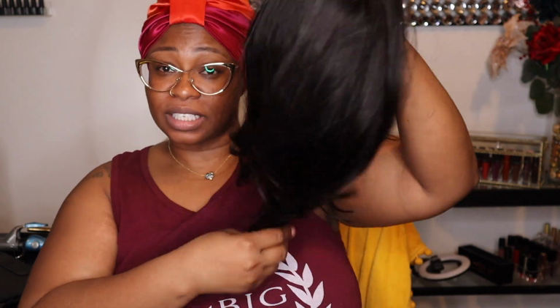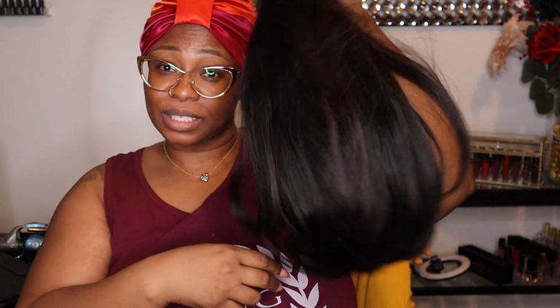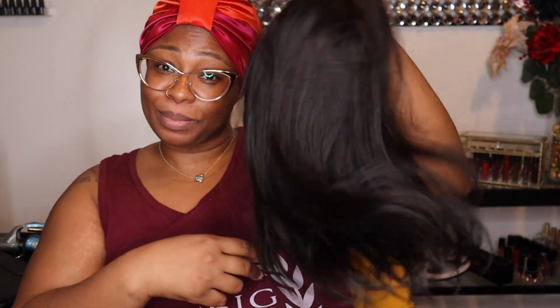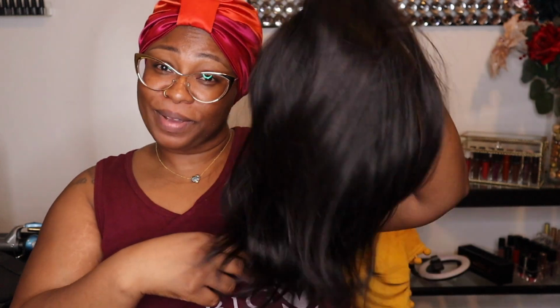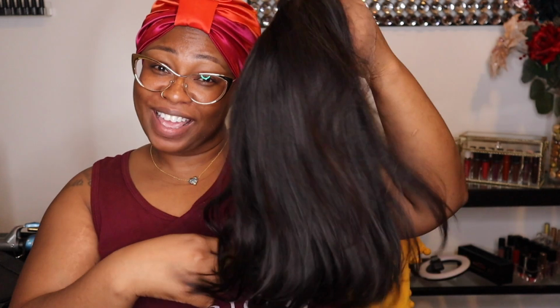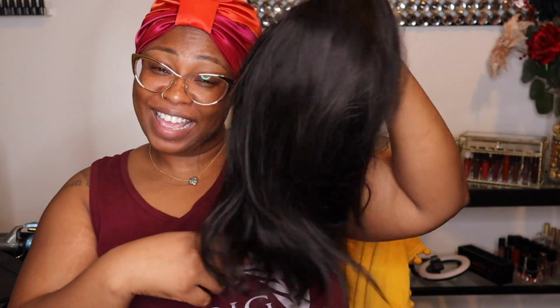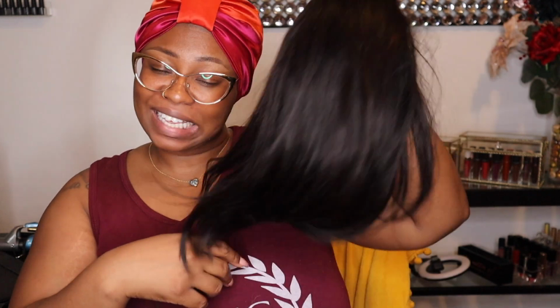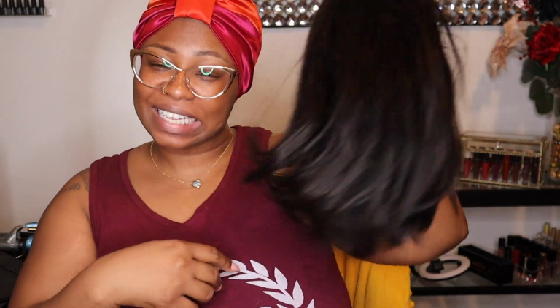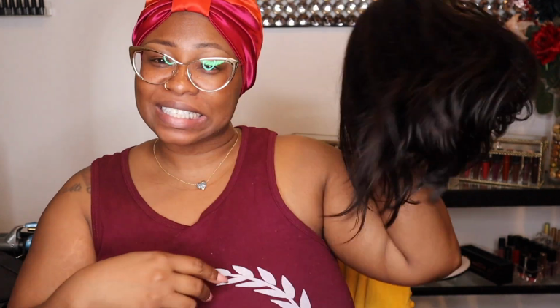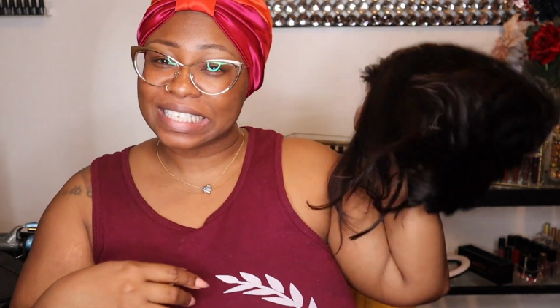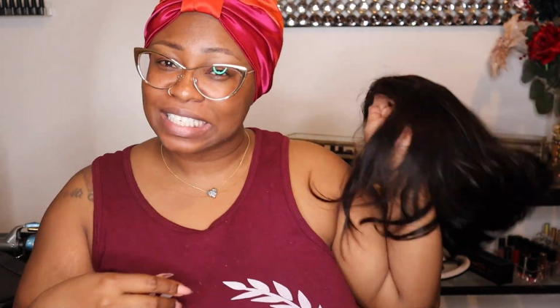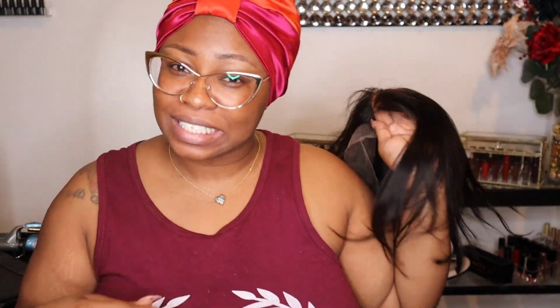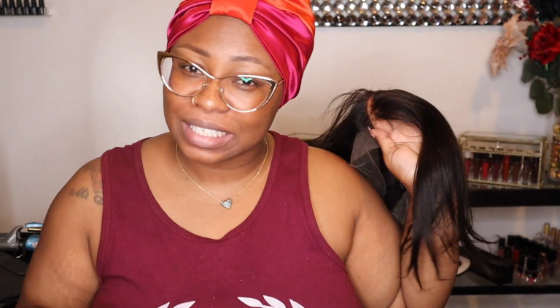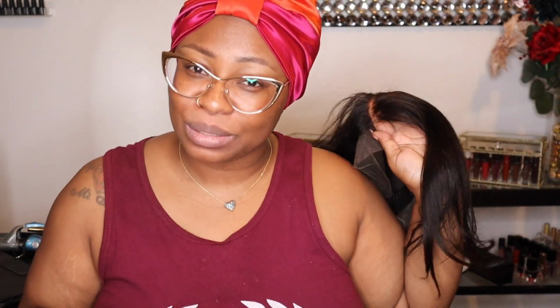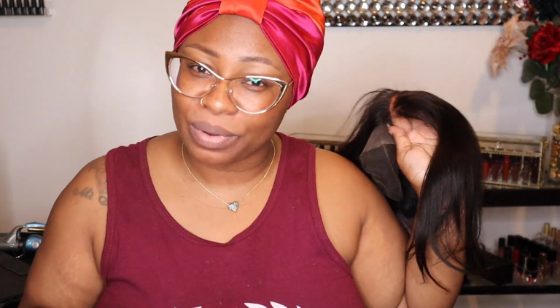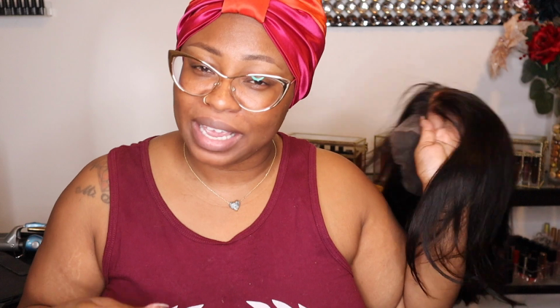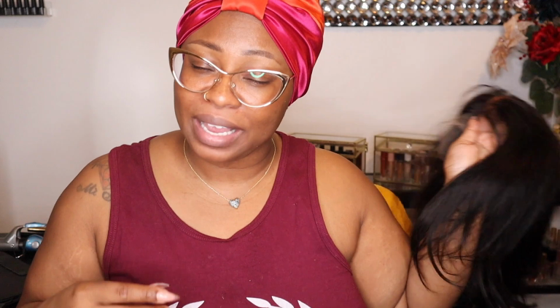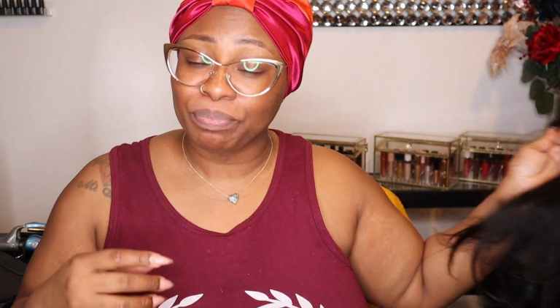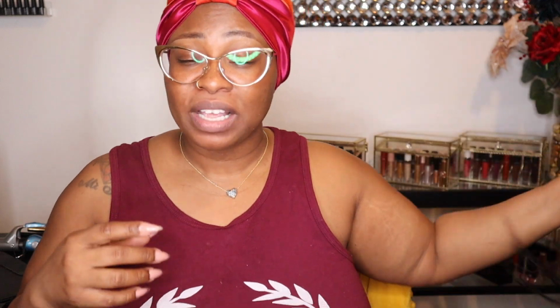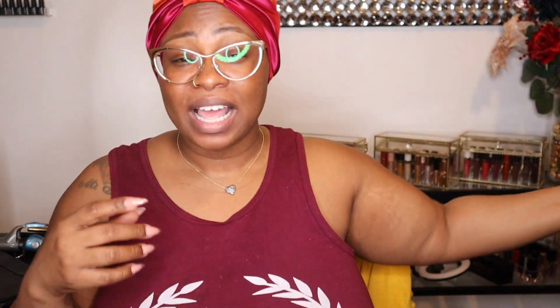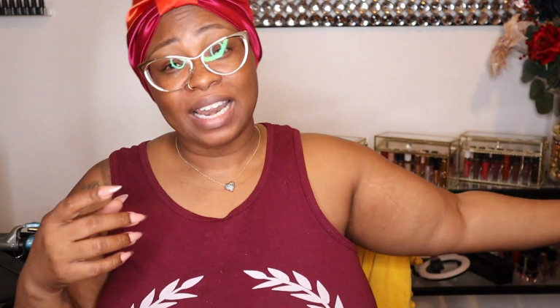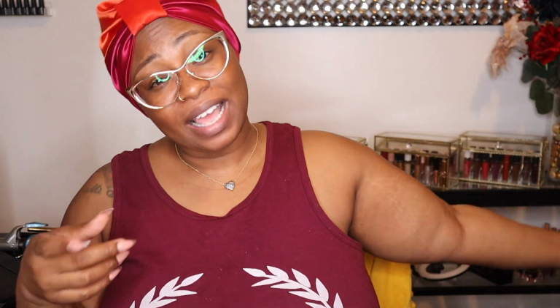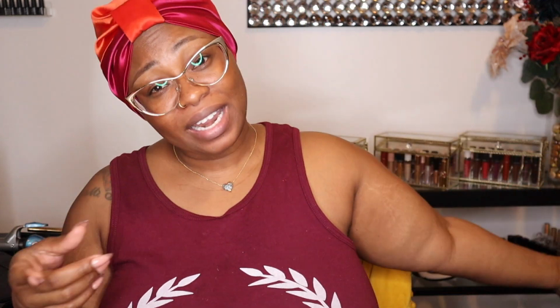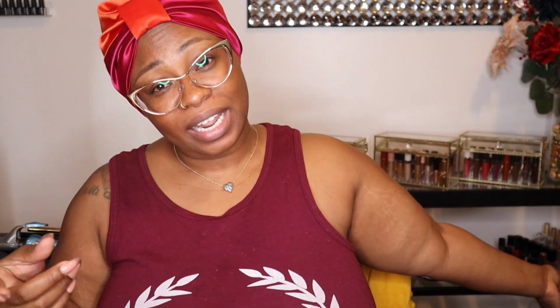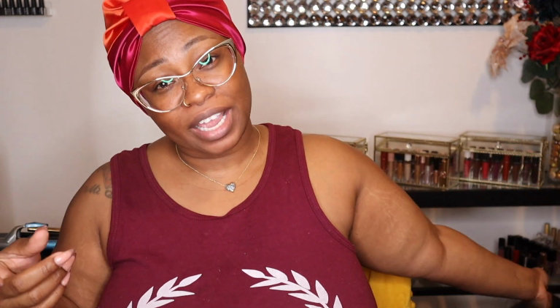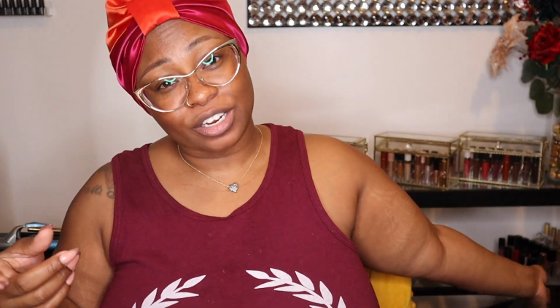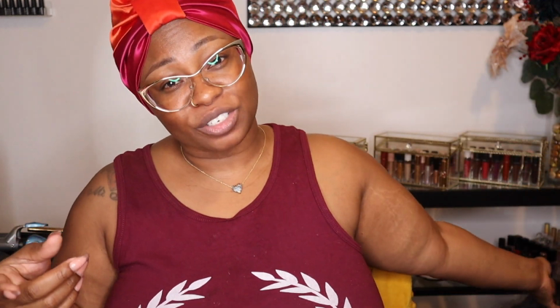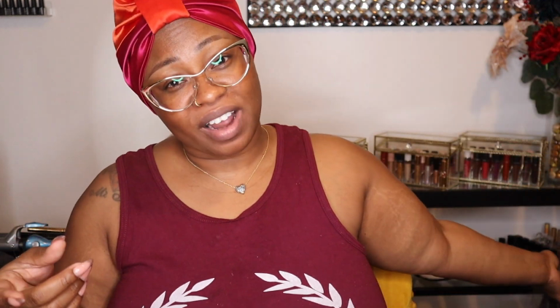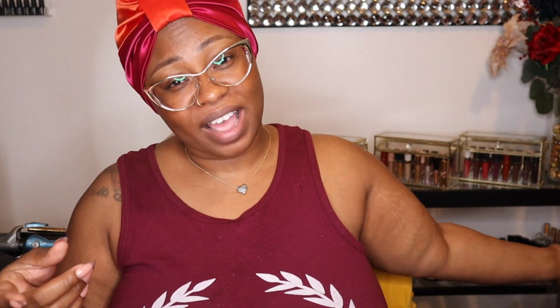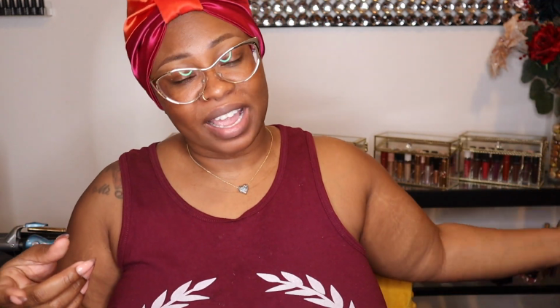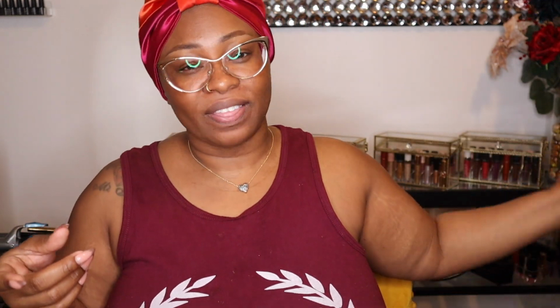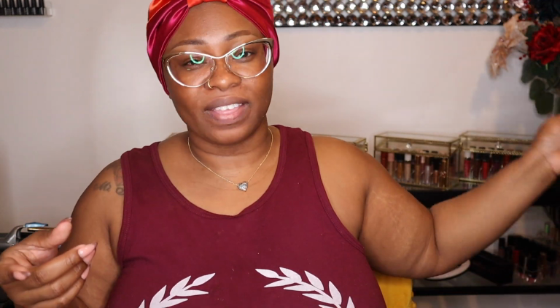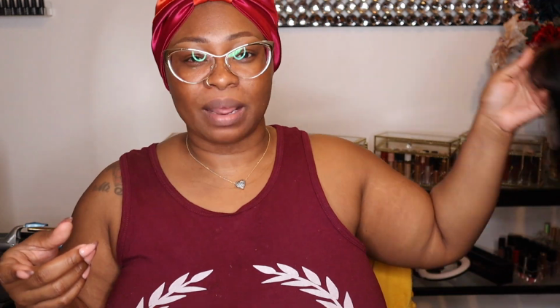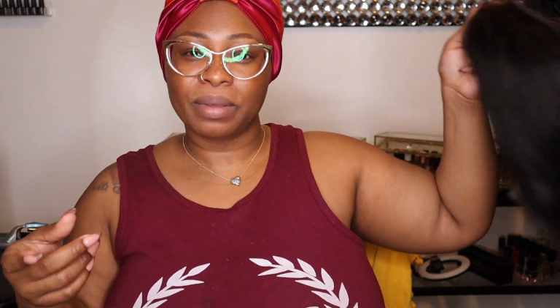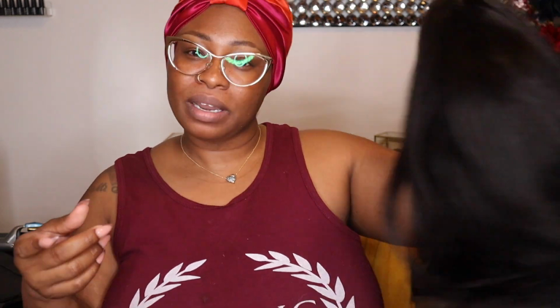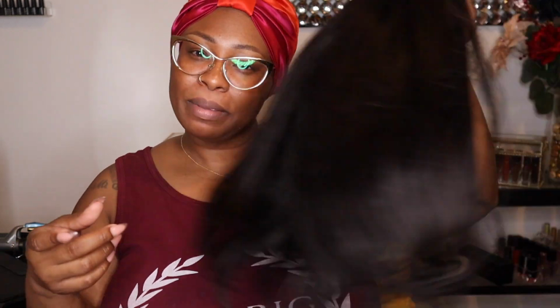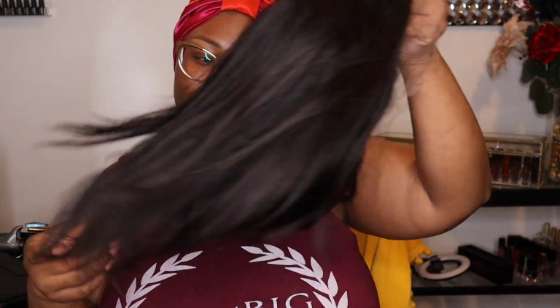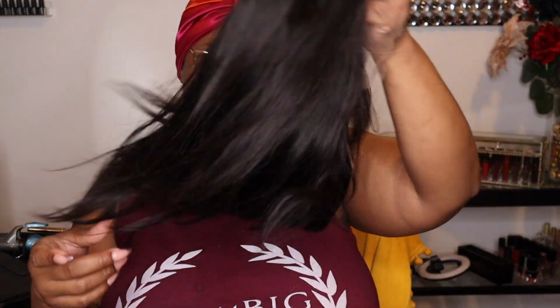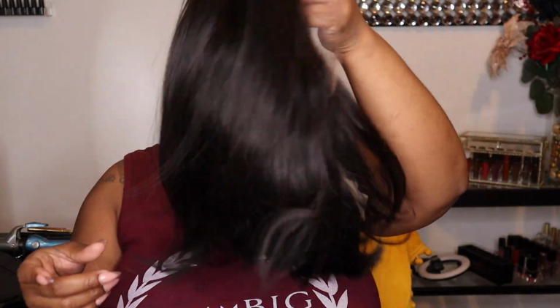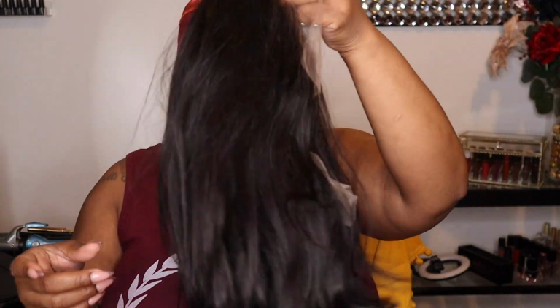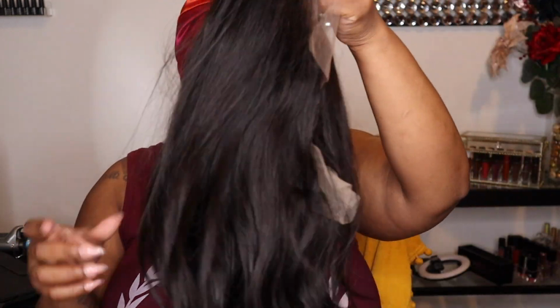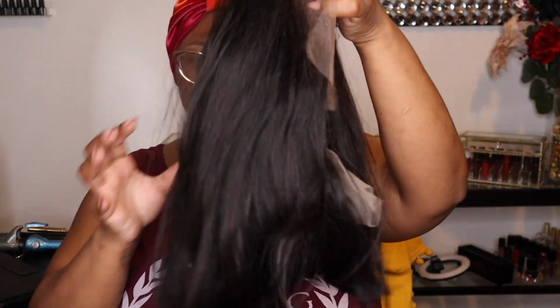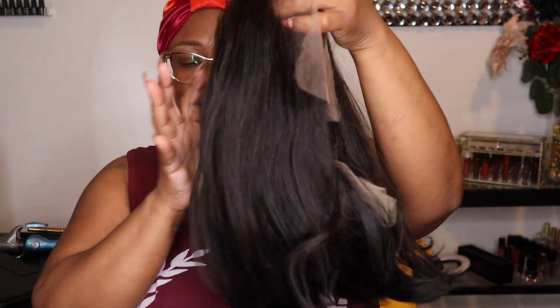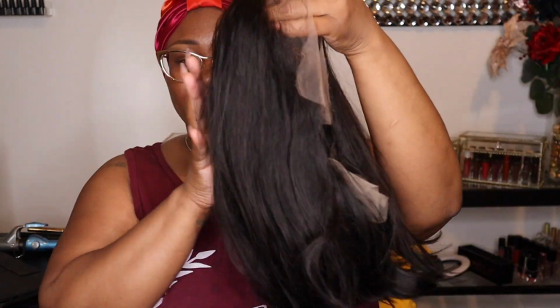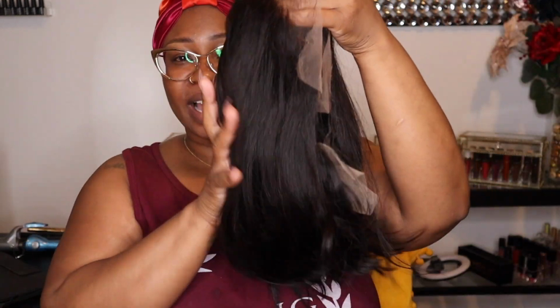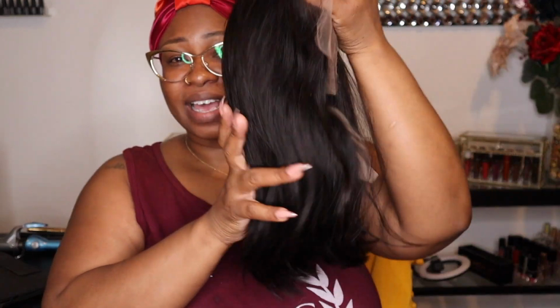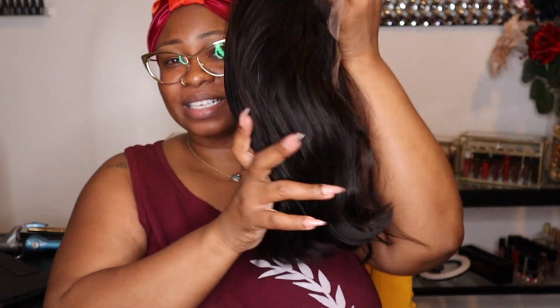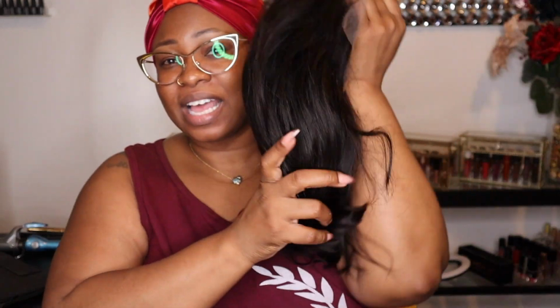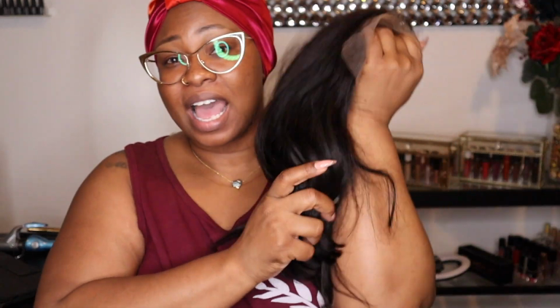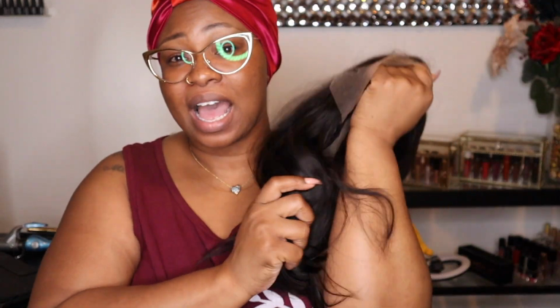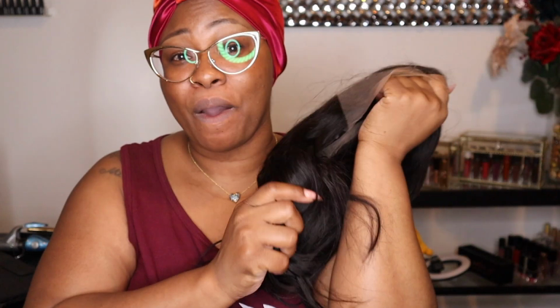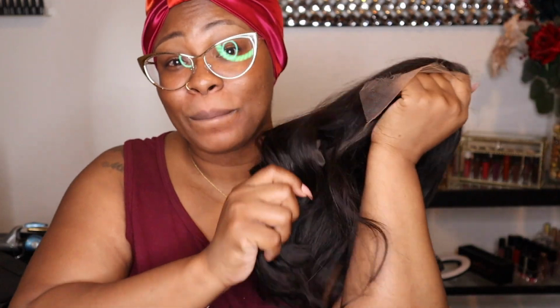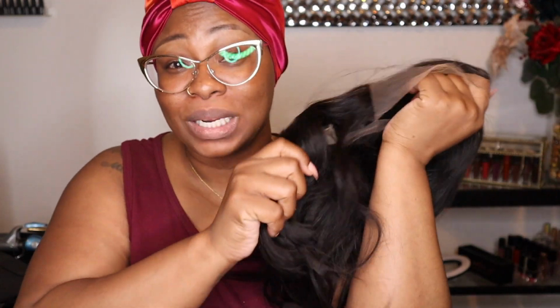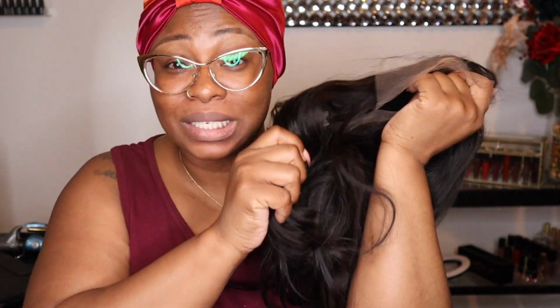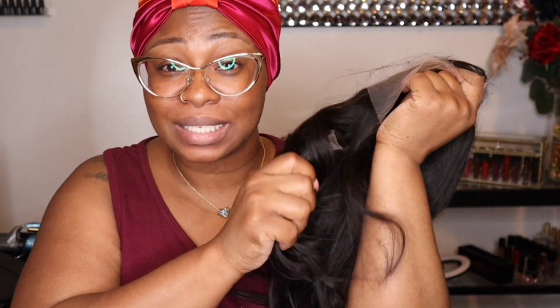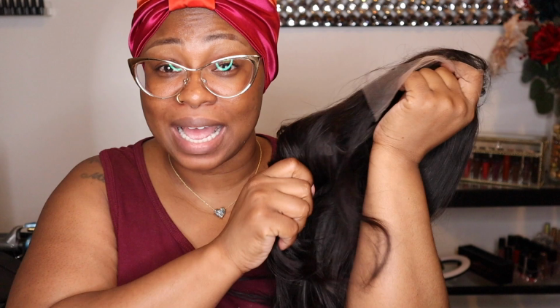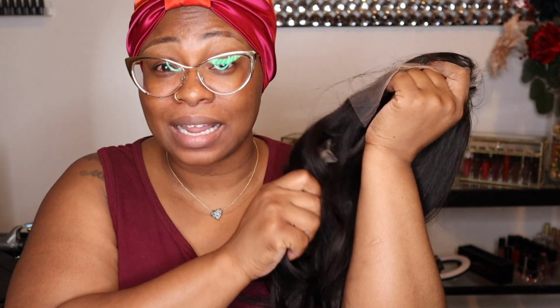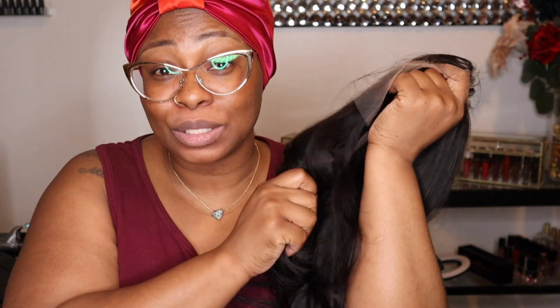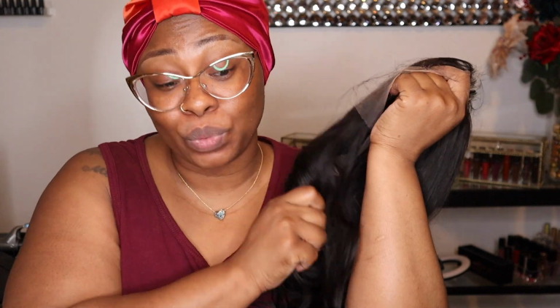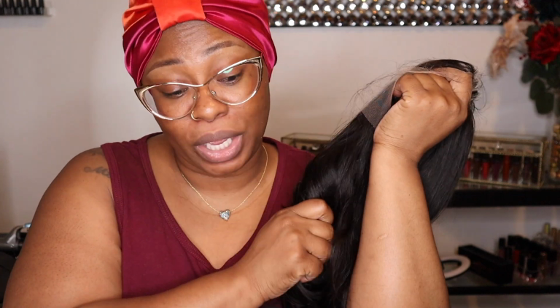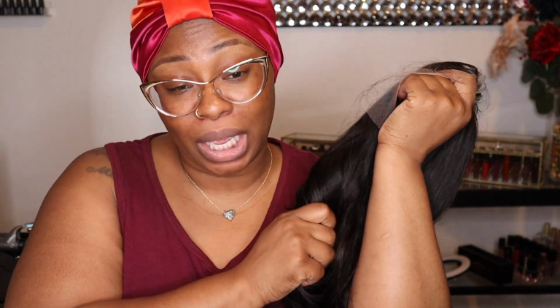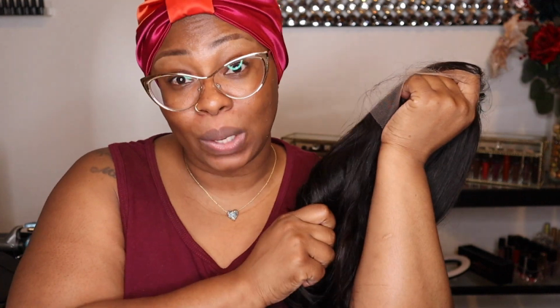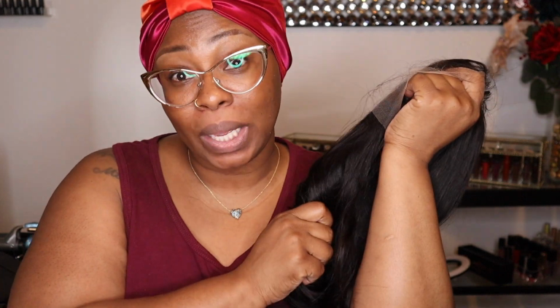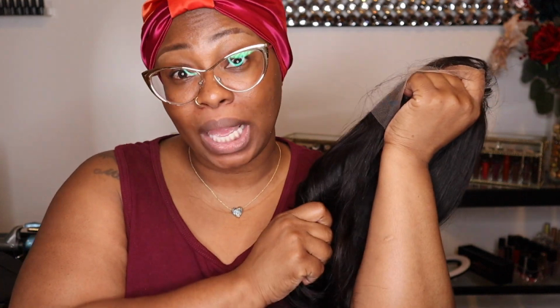So you don't have to do anything, but what we are gonna do today is go wash this wig, condition this wig, let it air dry, and then I'm gonna be back and show you guys how I'm gonna style this.